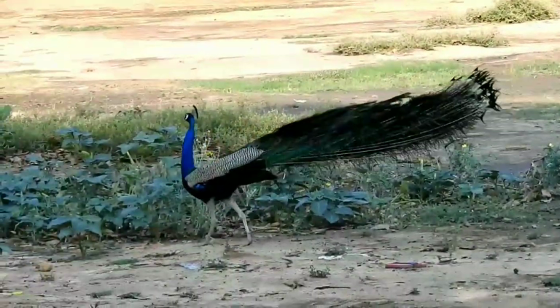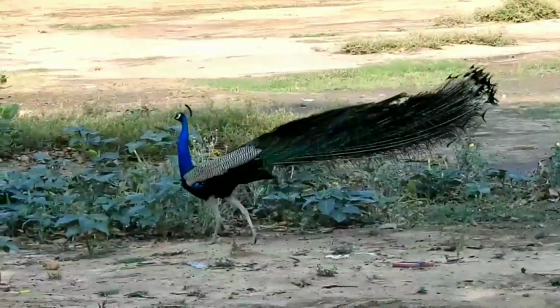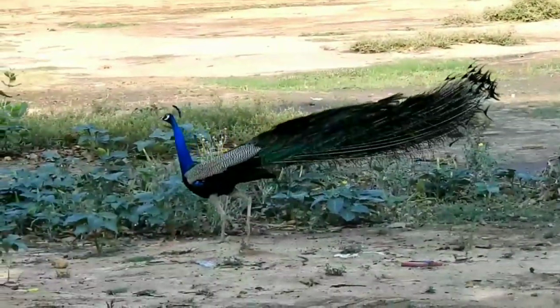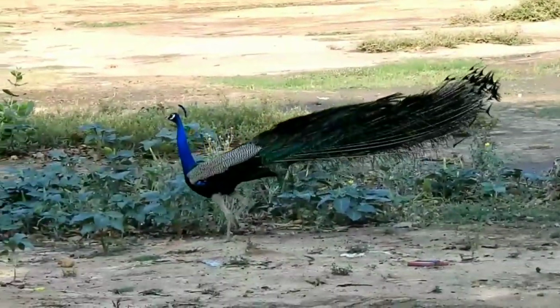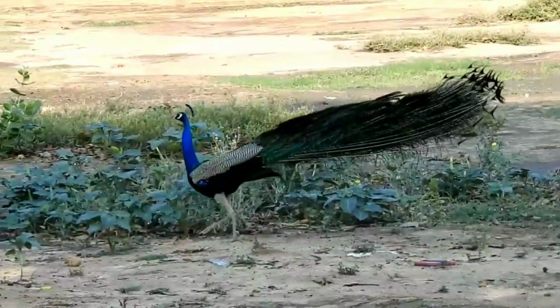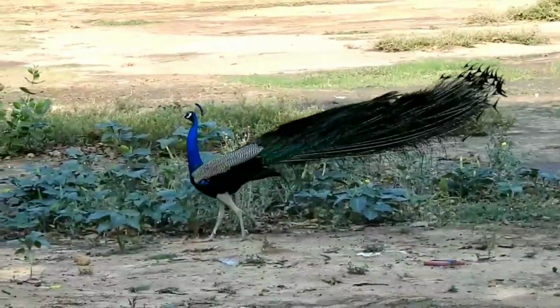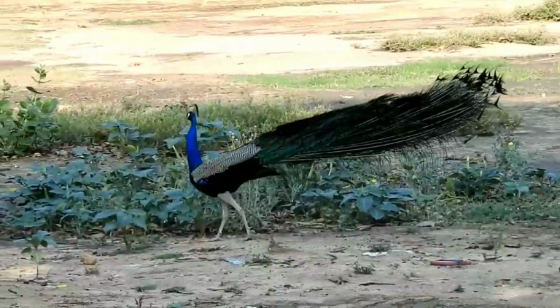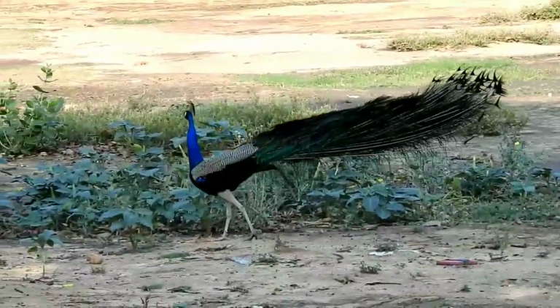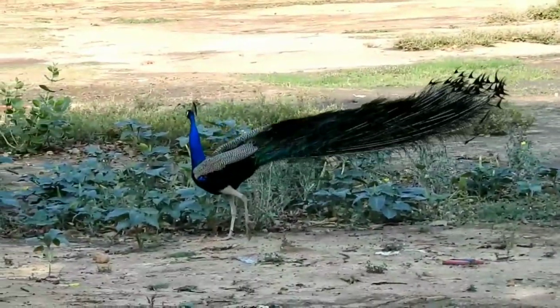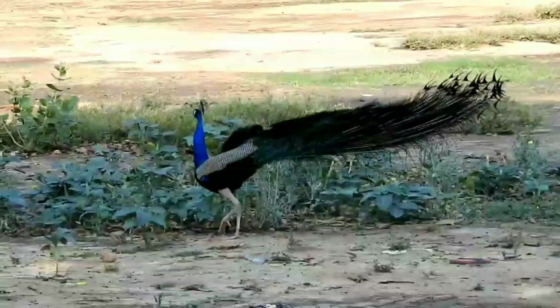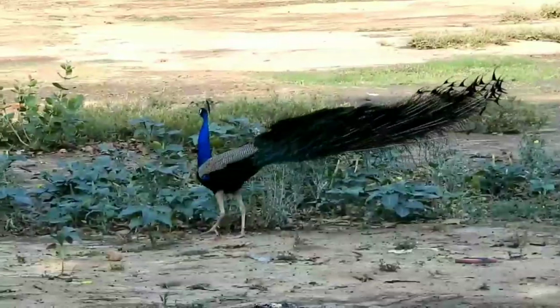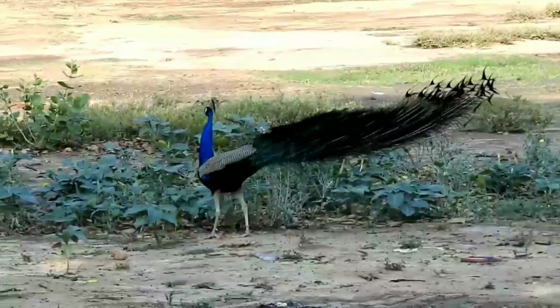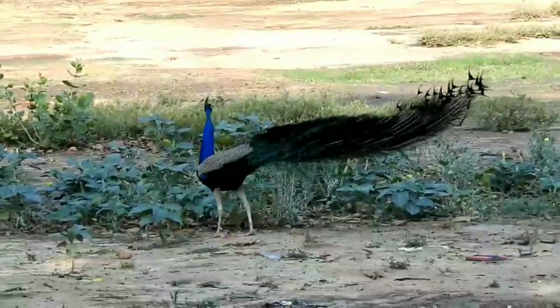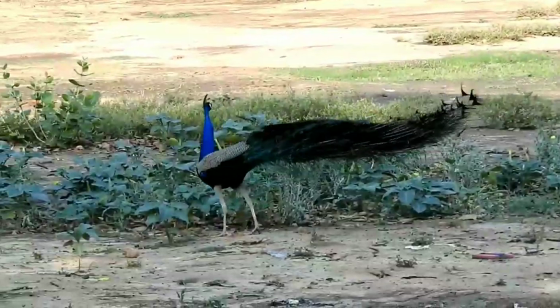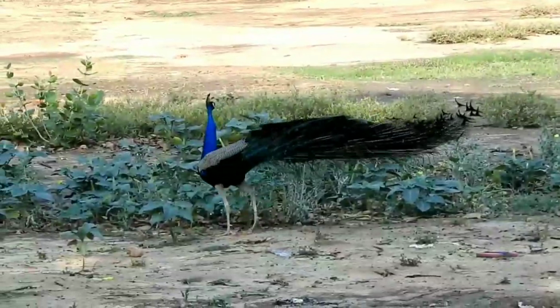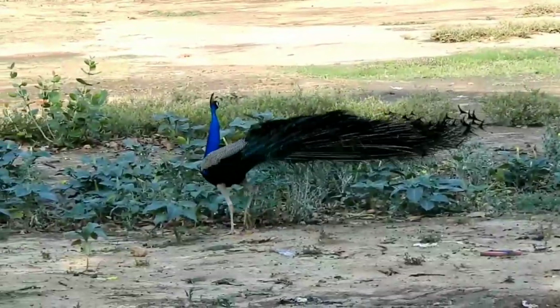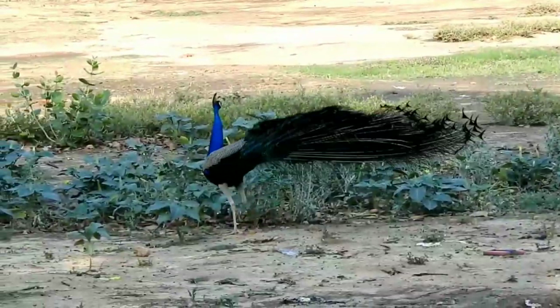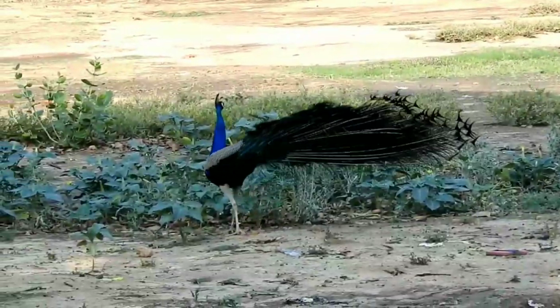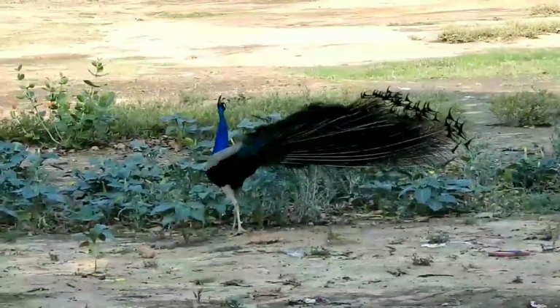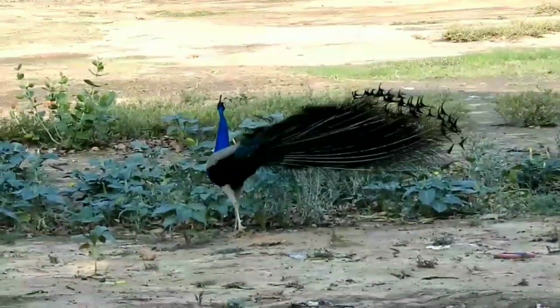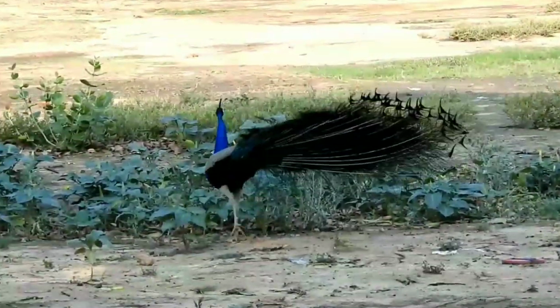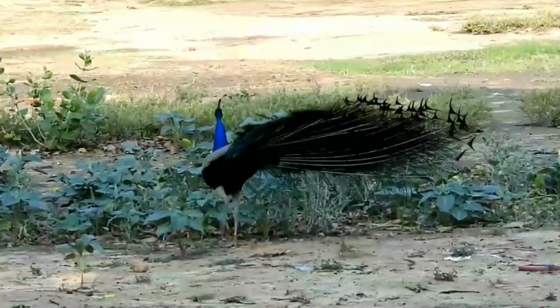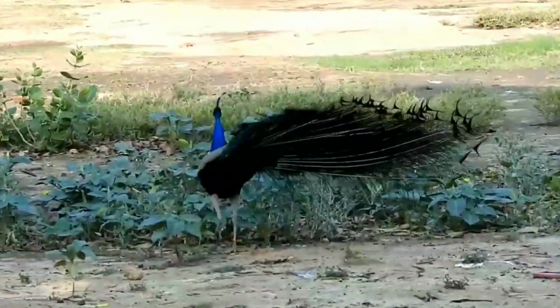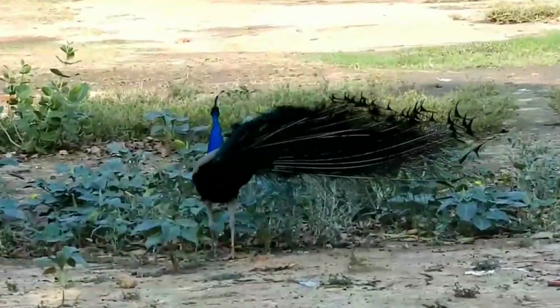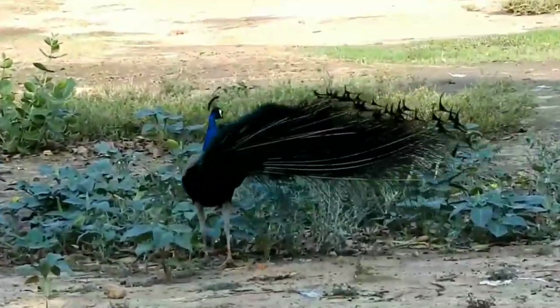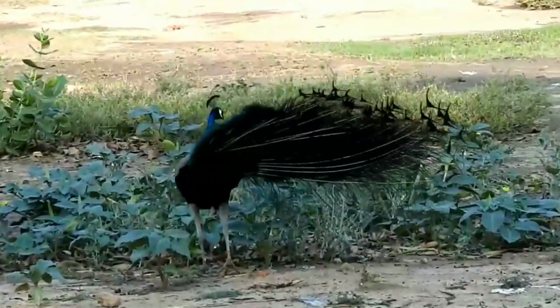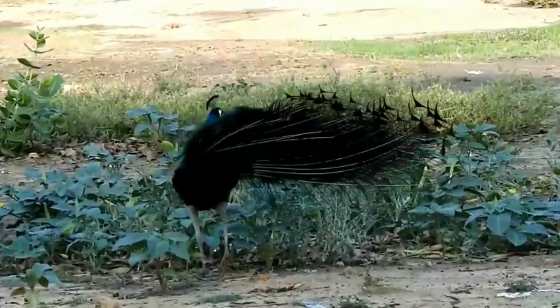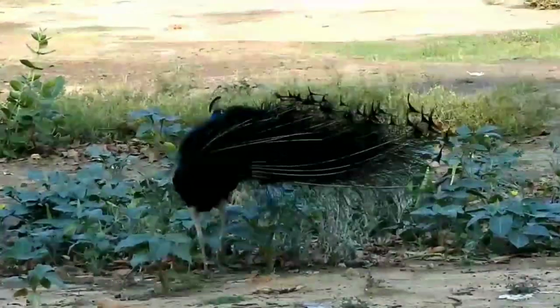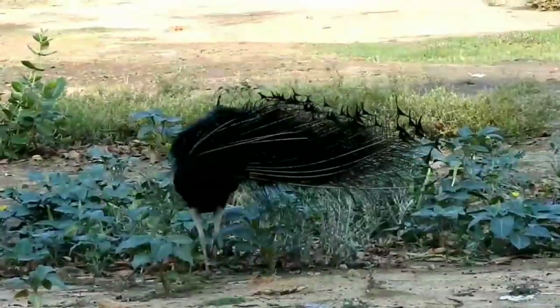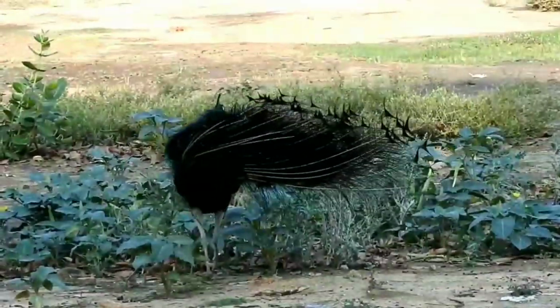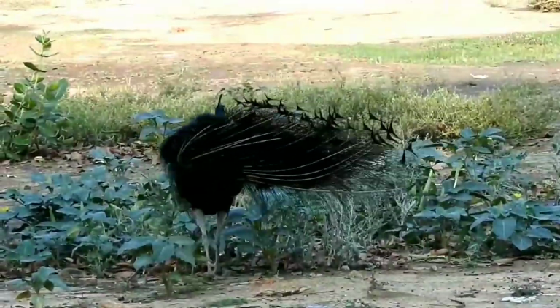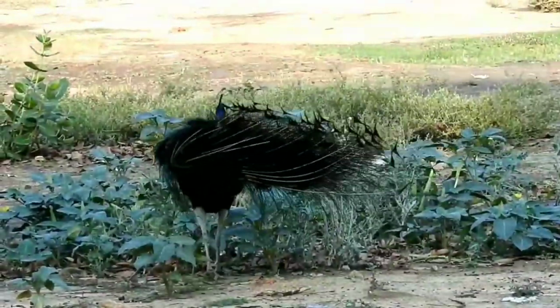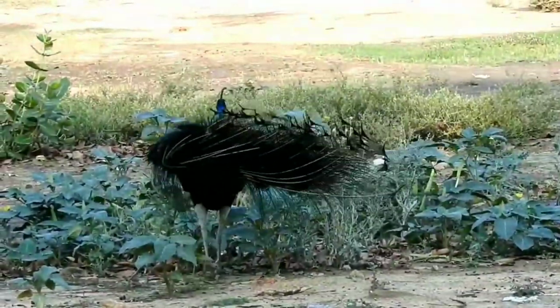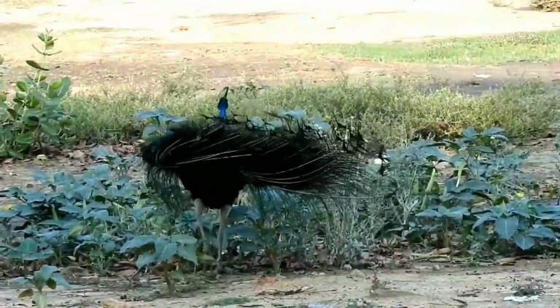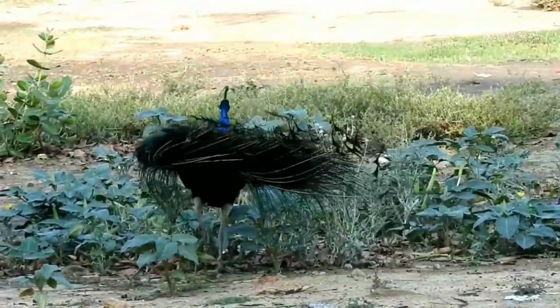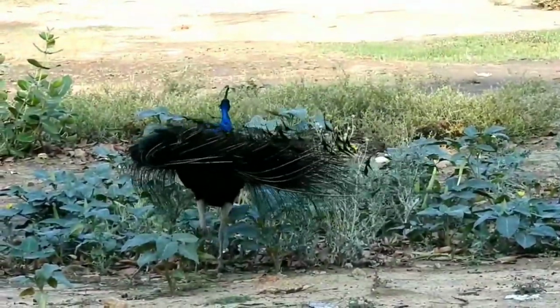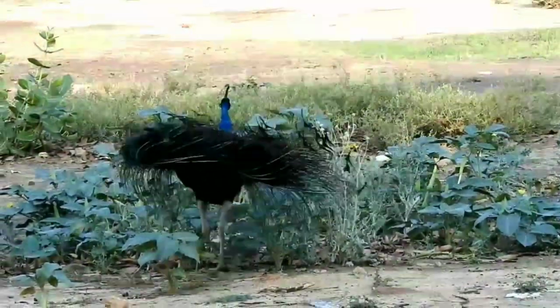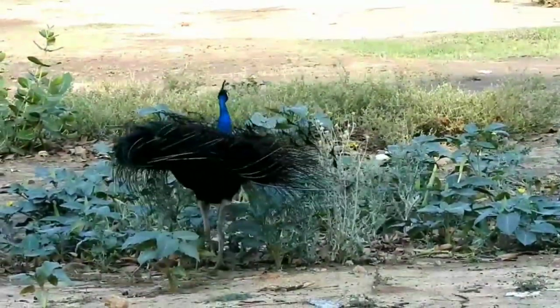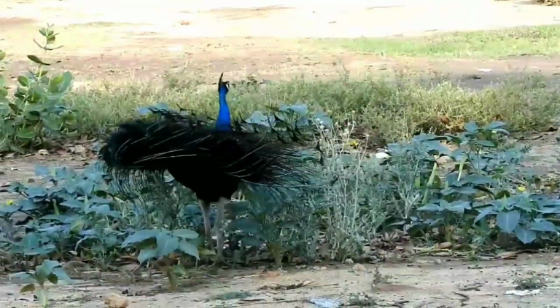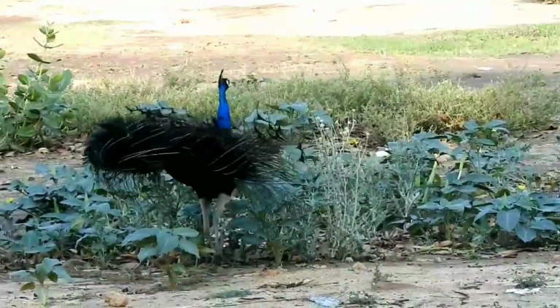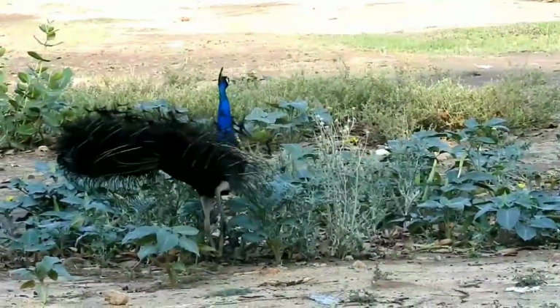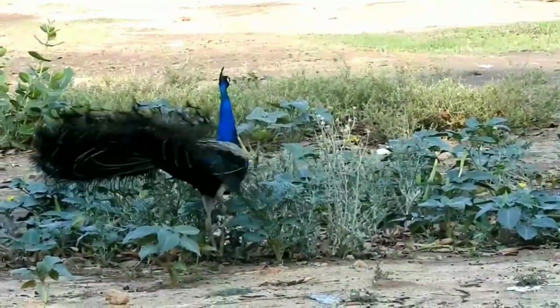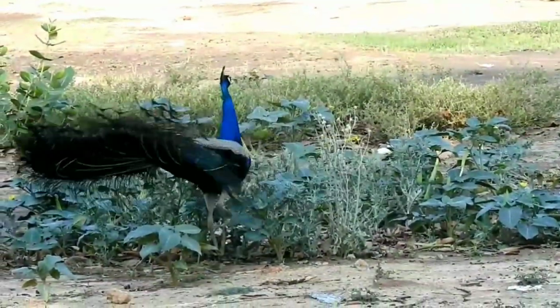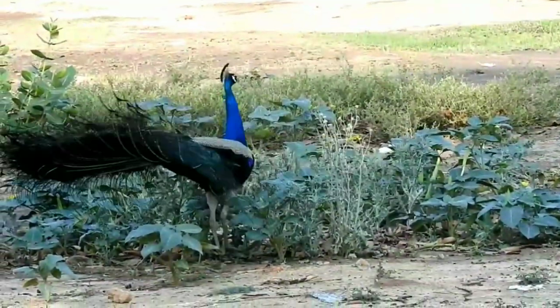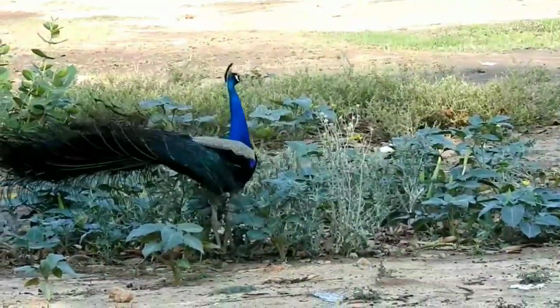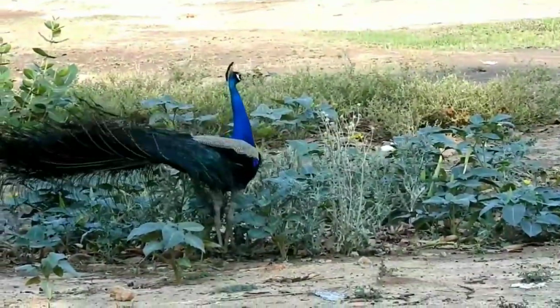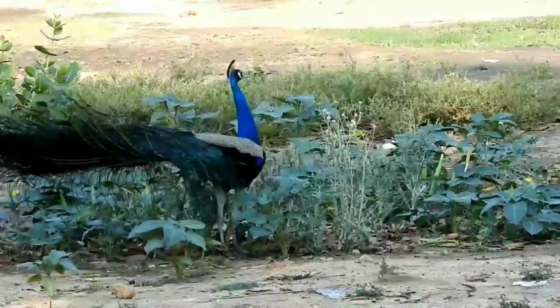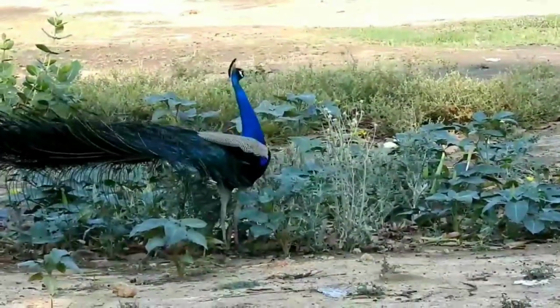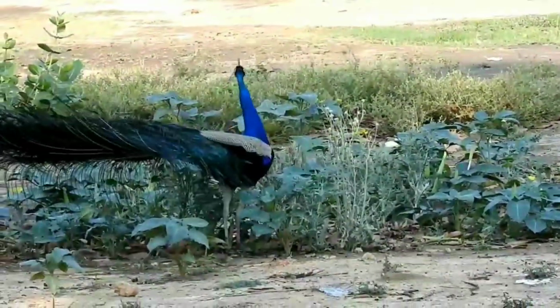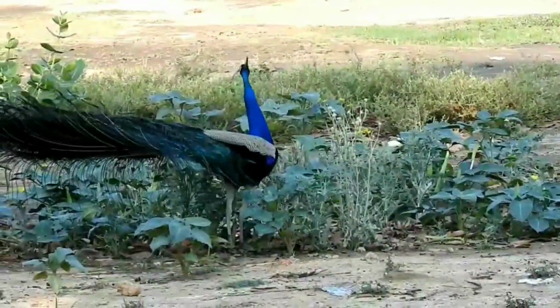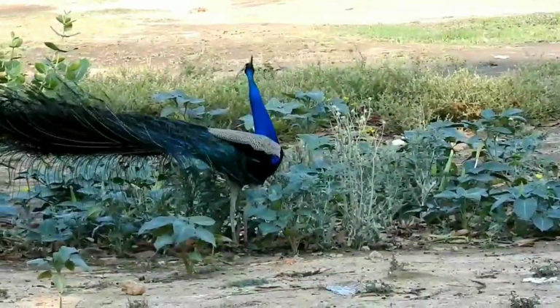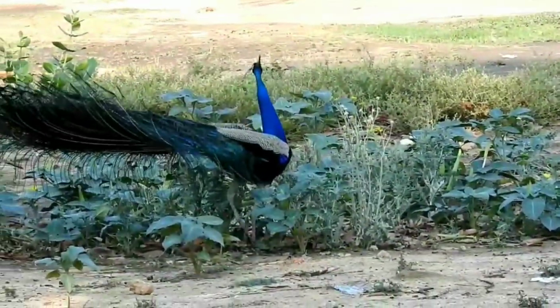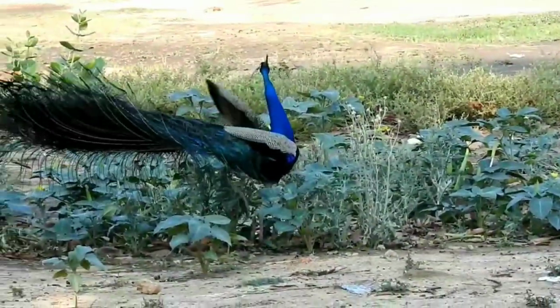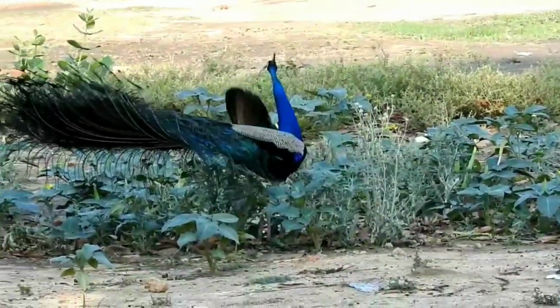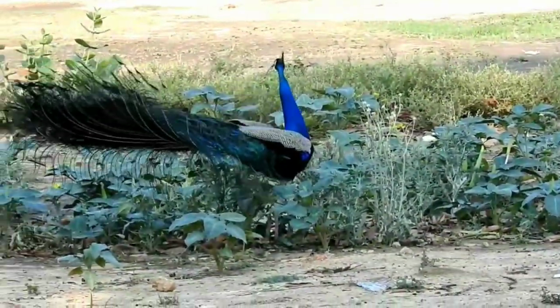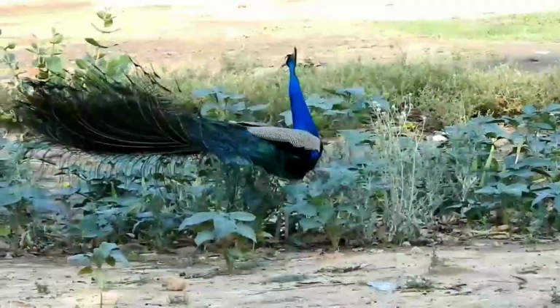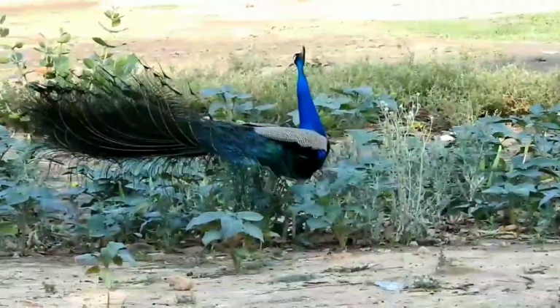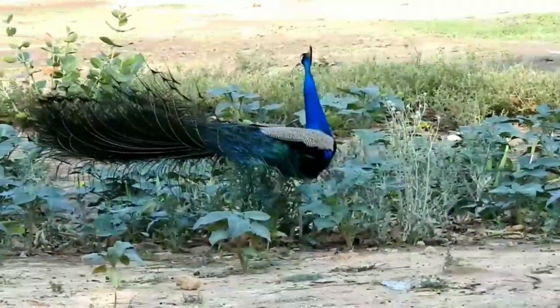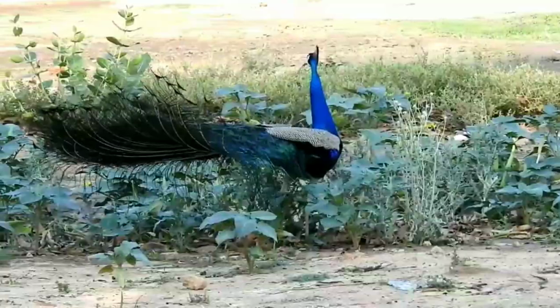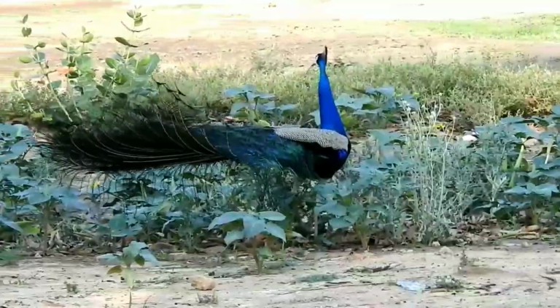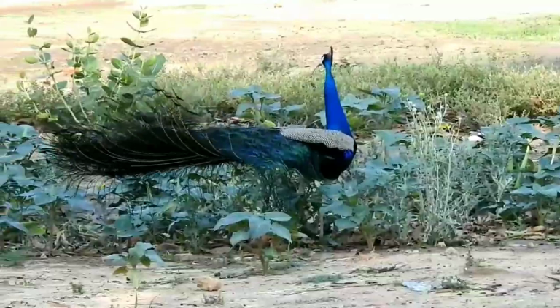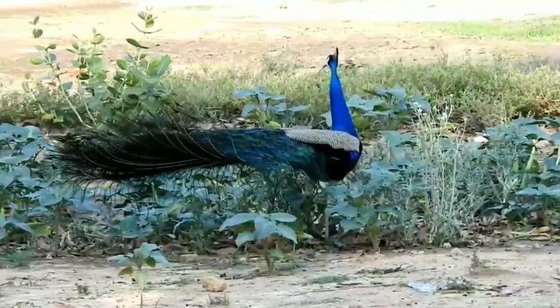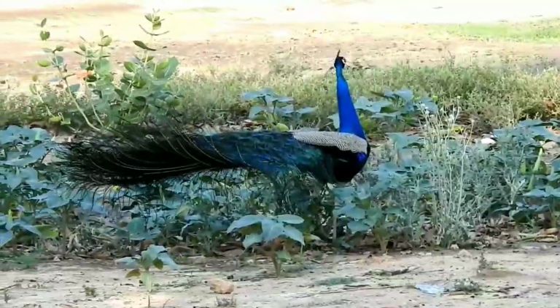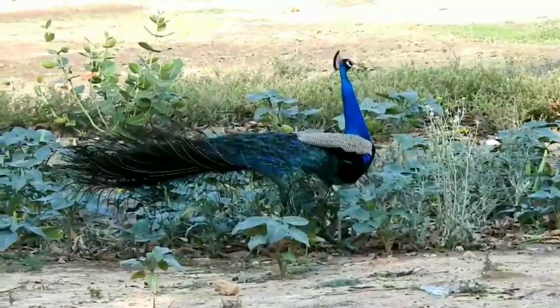Now look at this peacock sitting in these small pots and how it opens the pots.